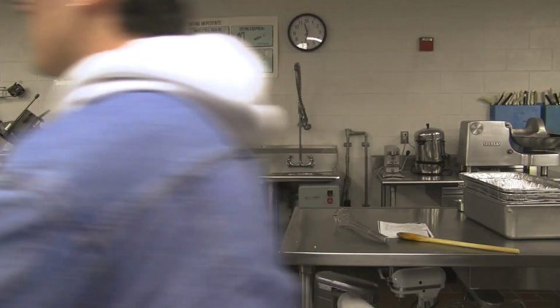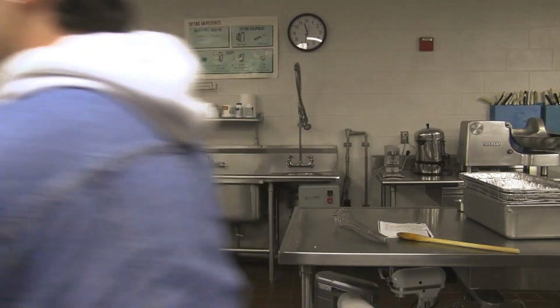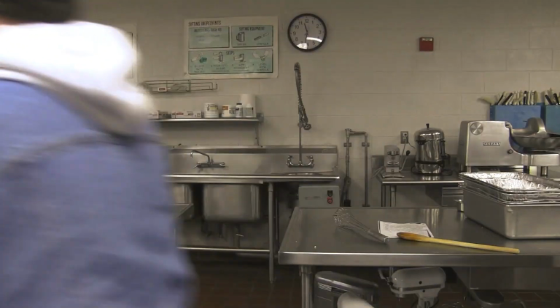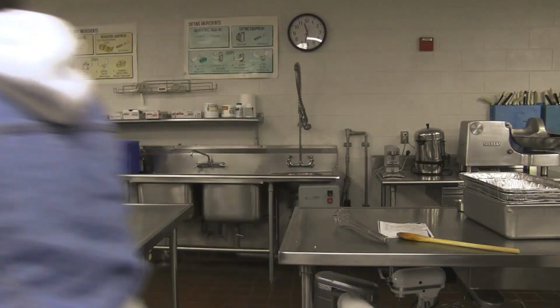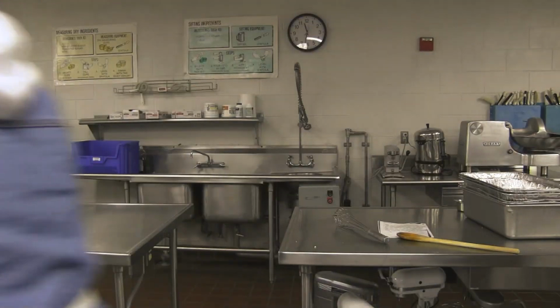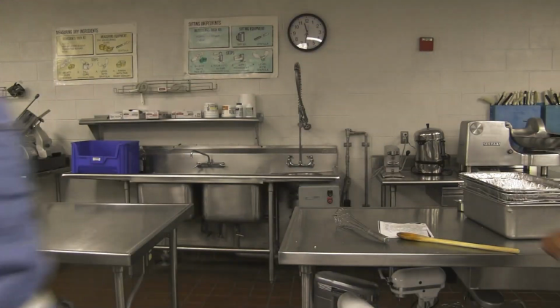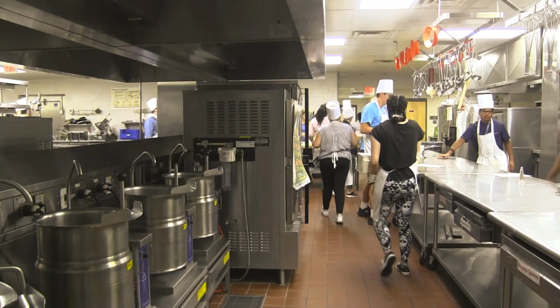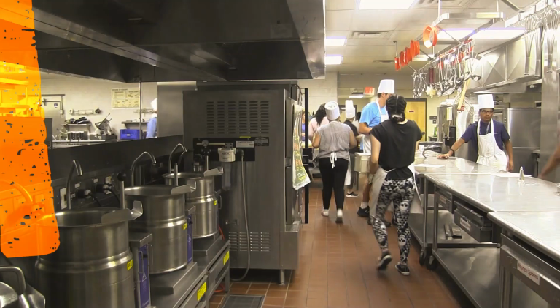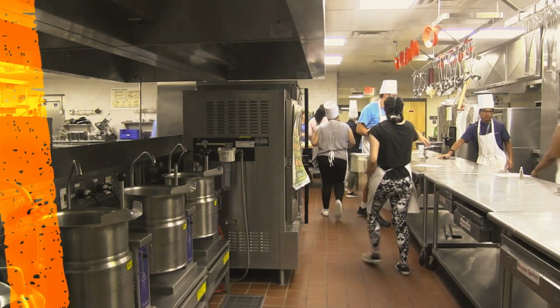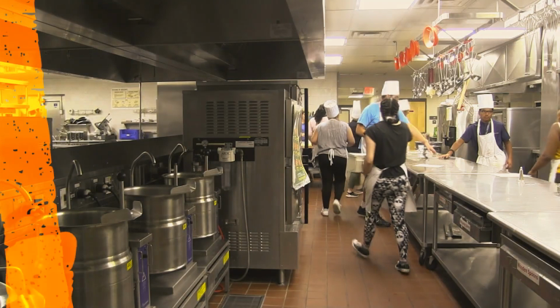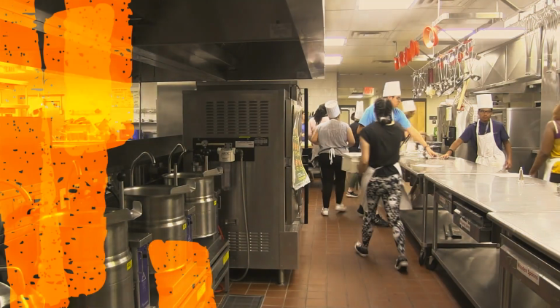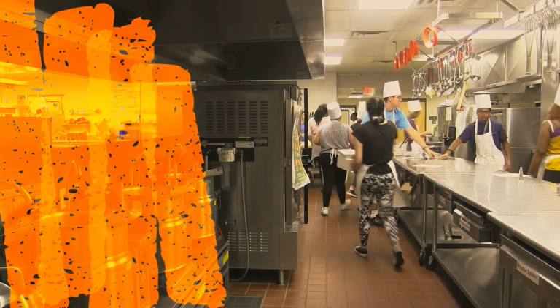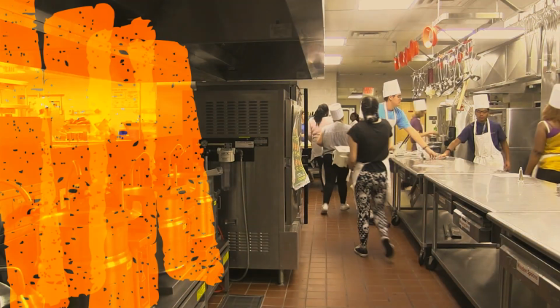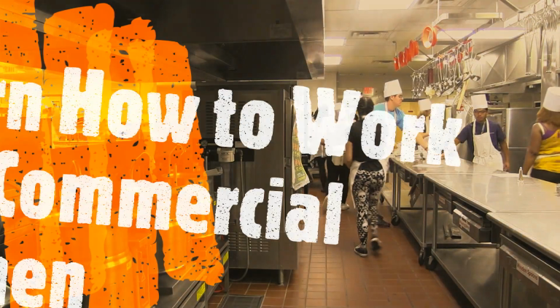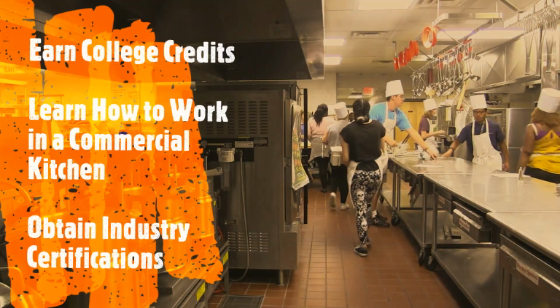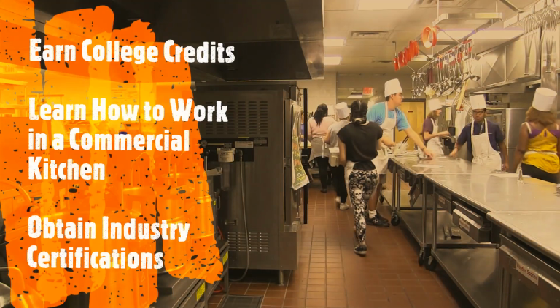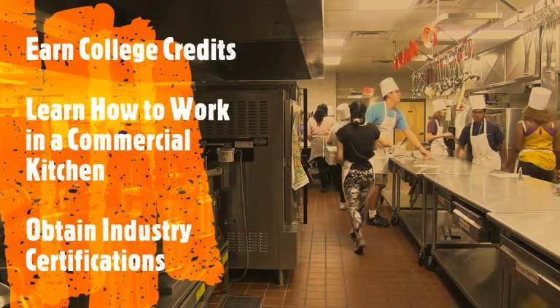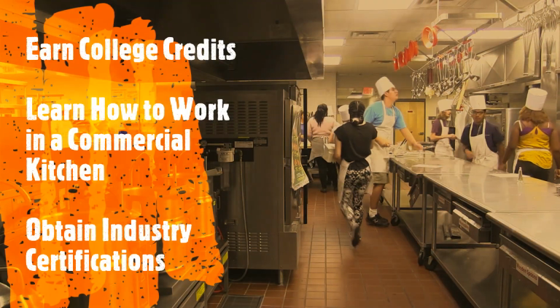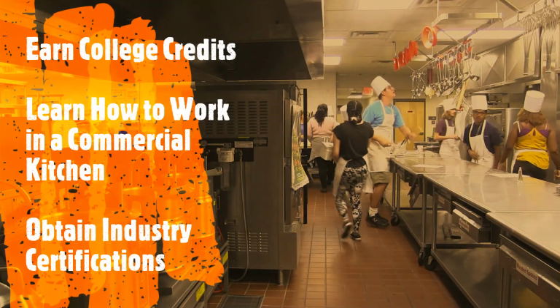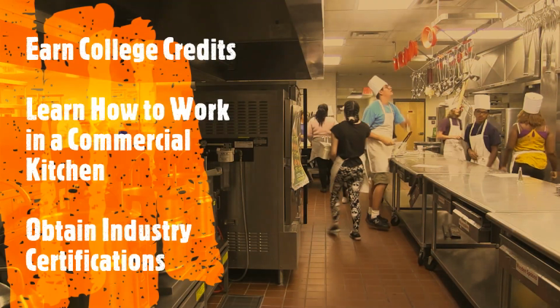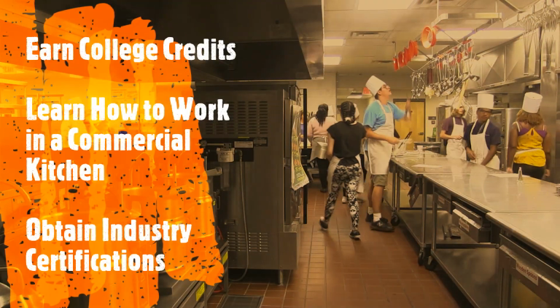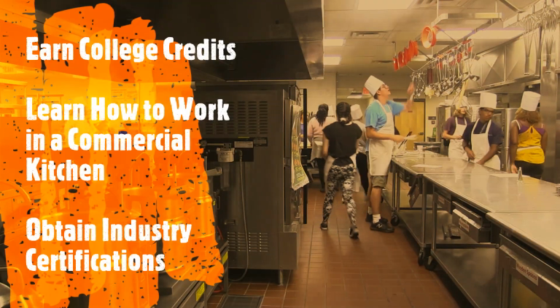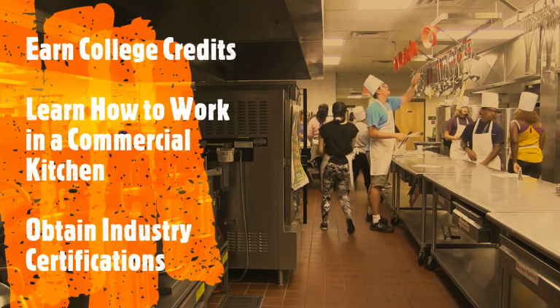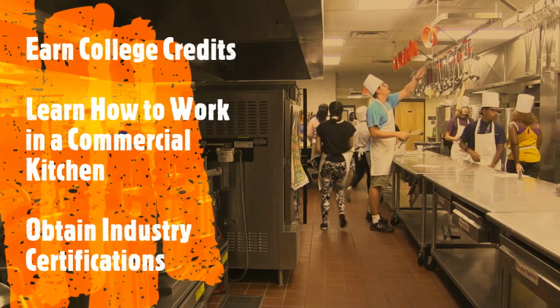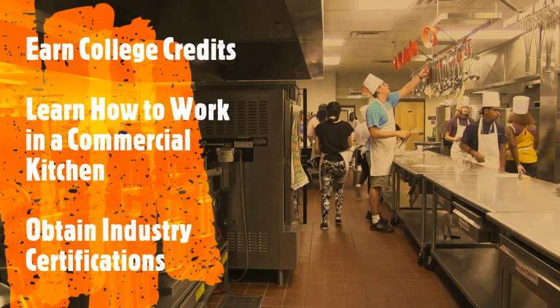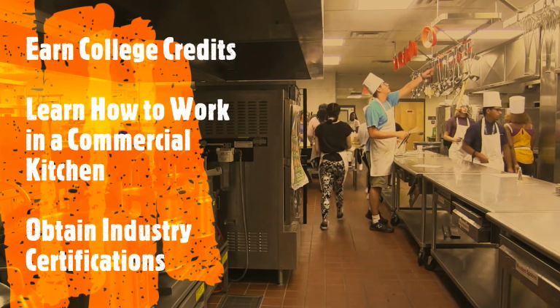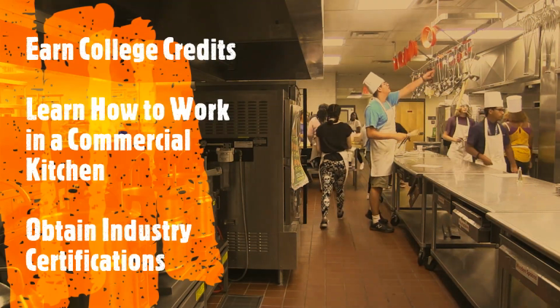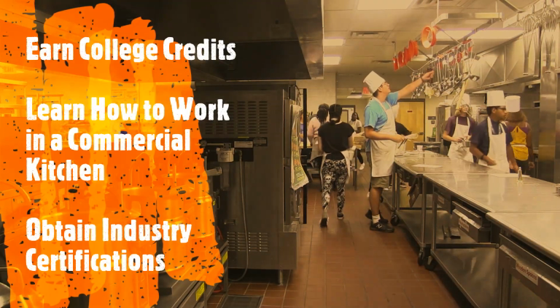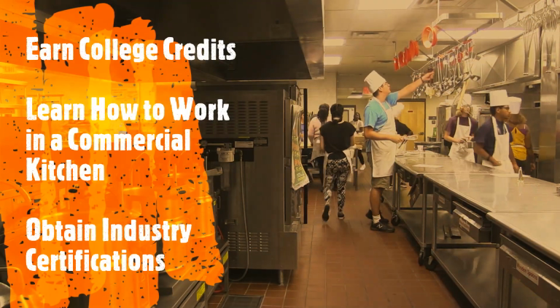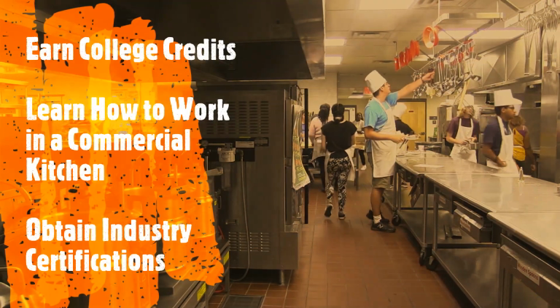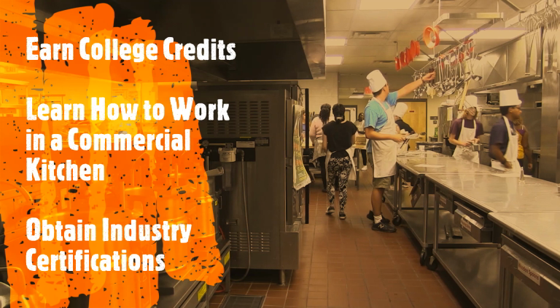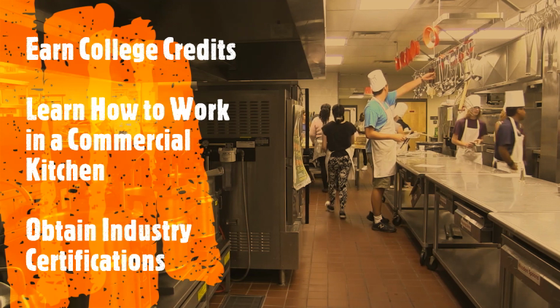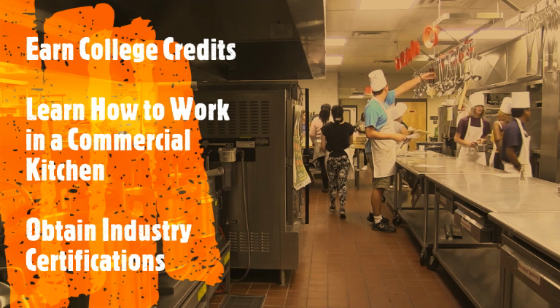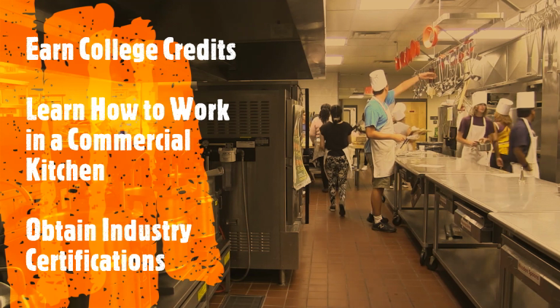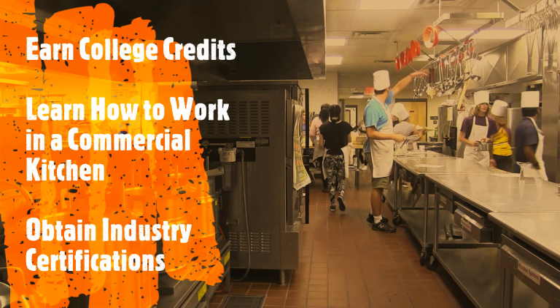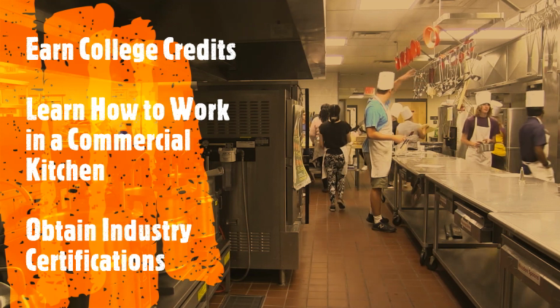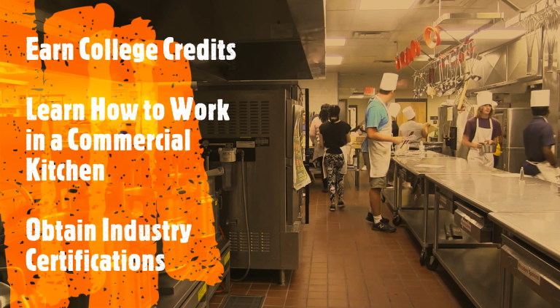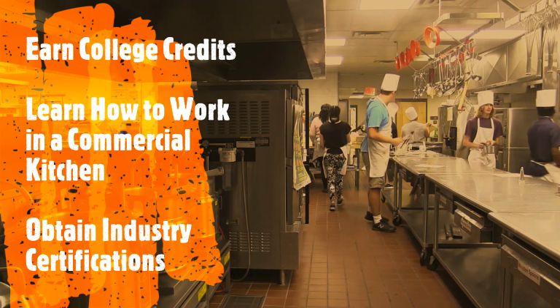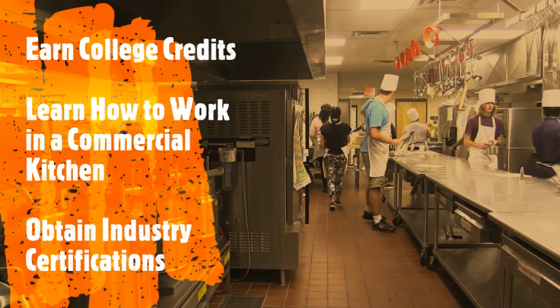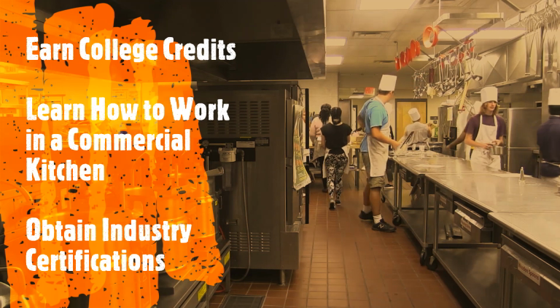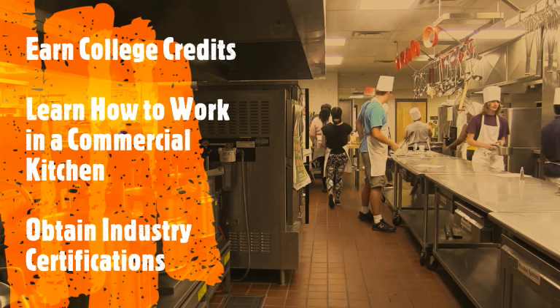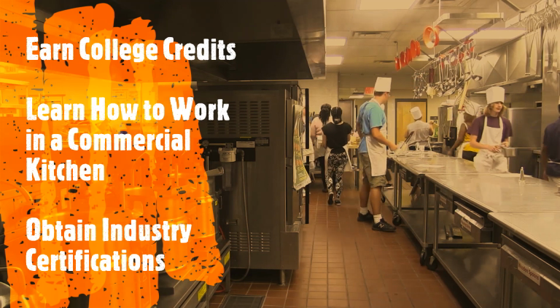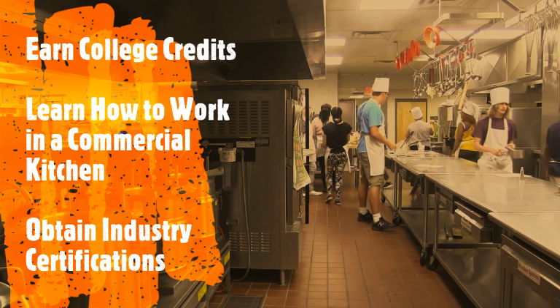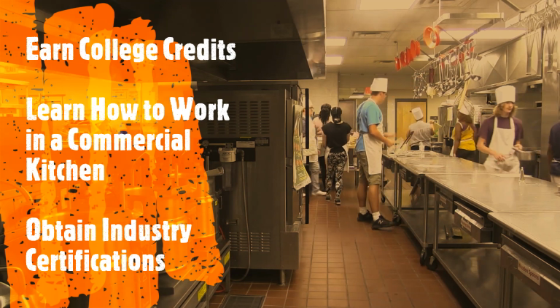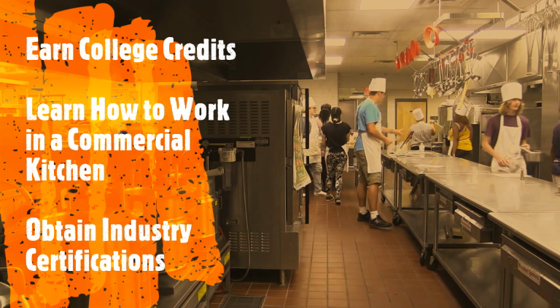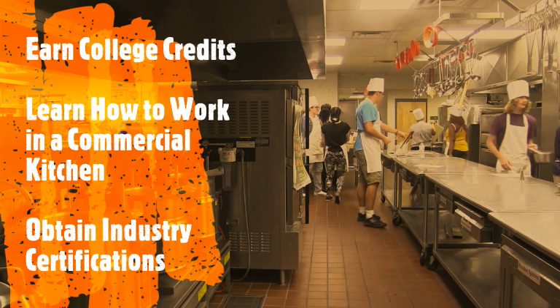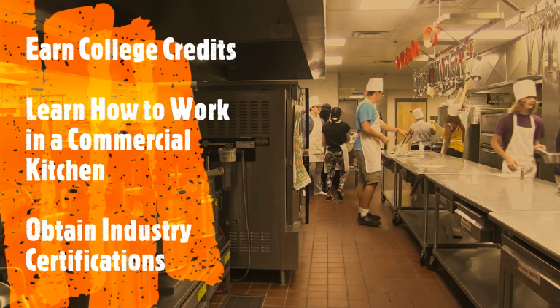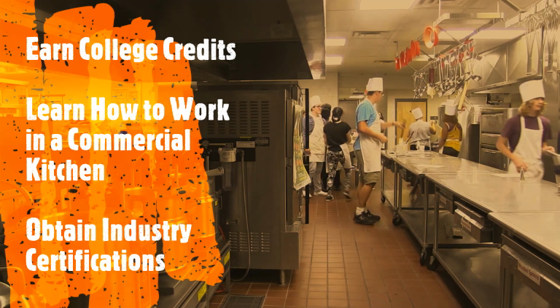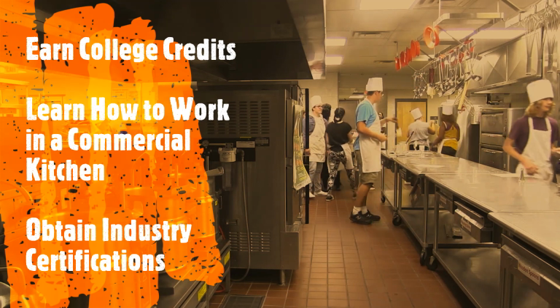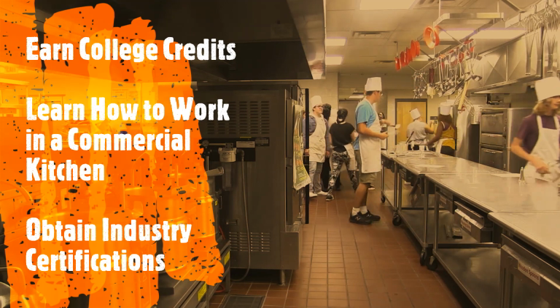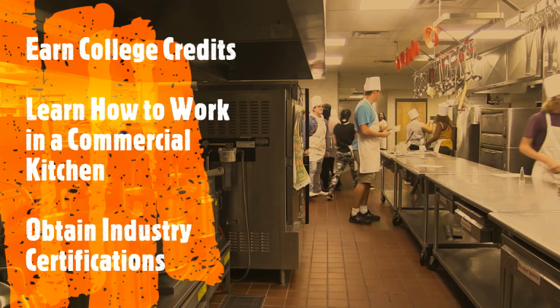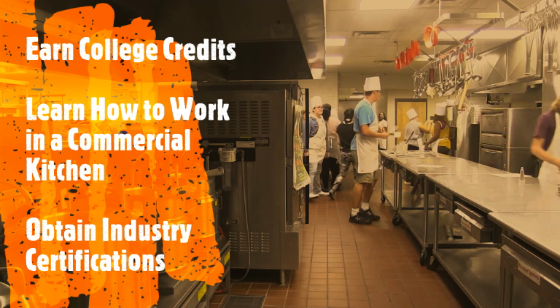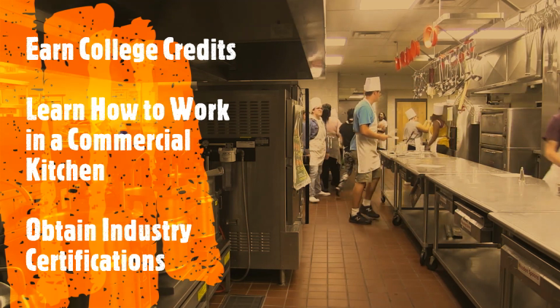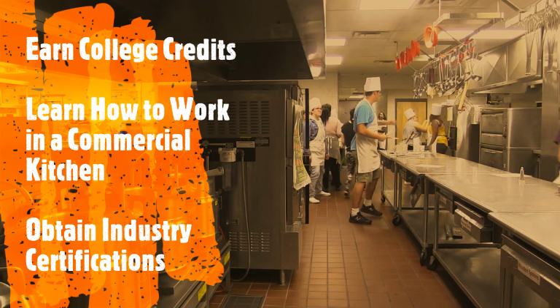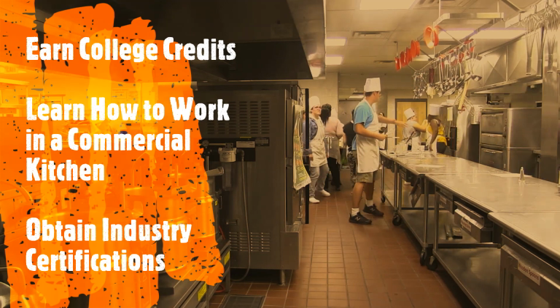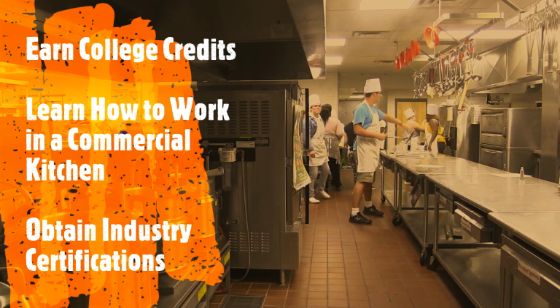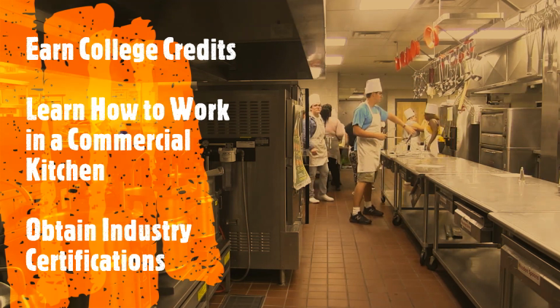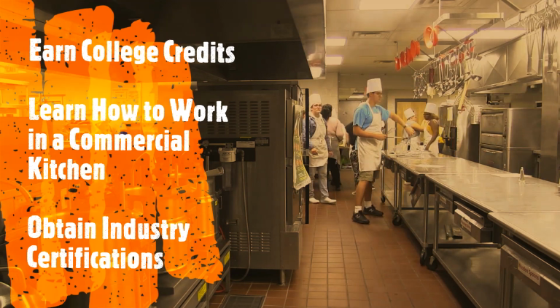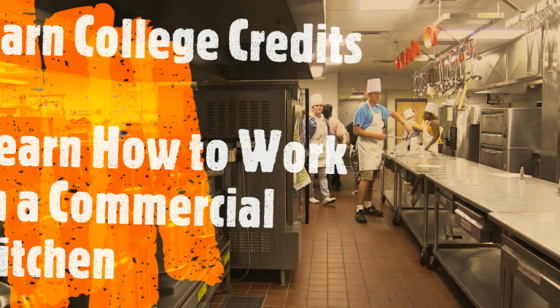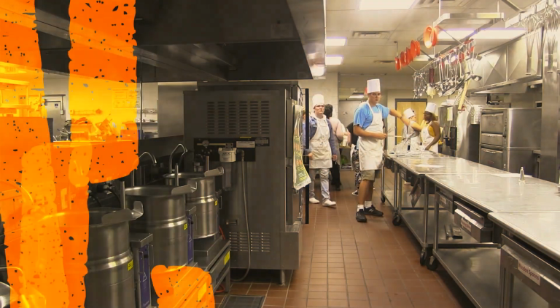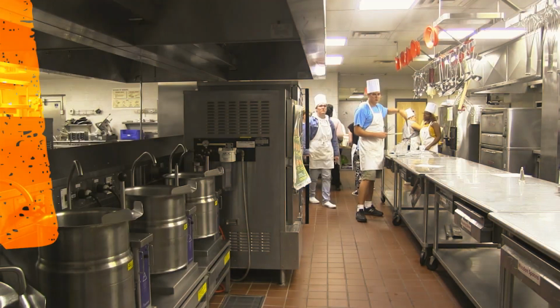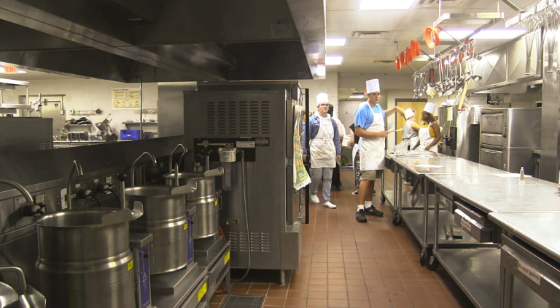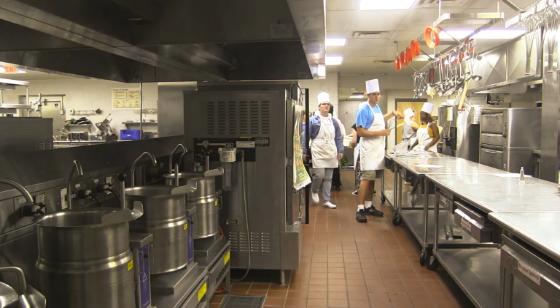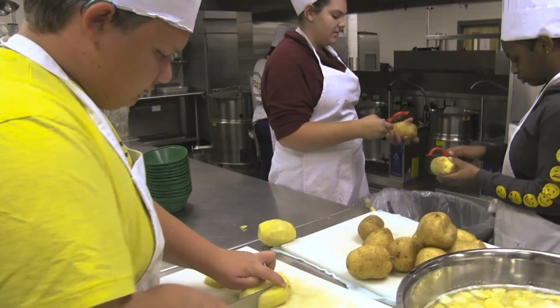If you complete both years of this program with a B or better, you can earn college credits to different culinary schools.